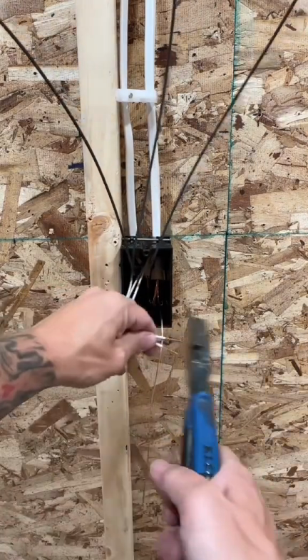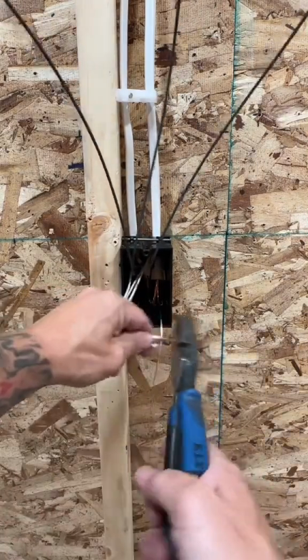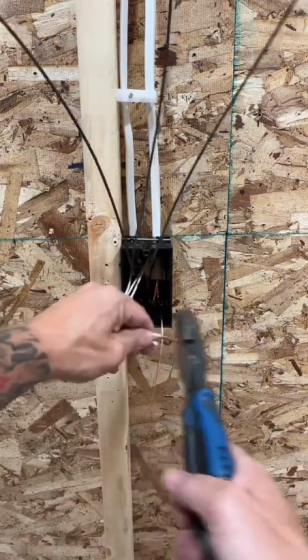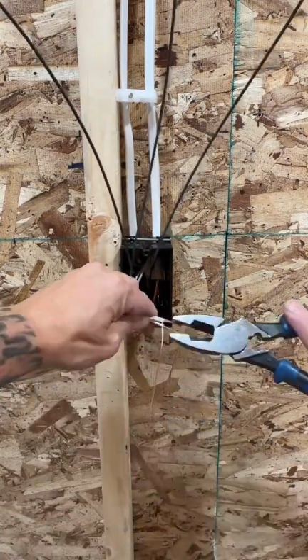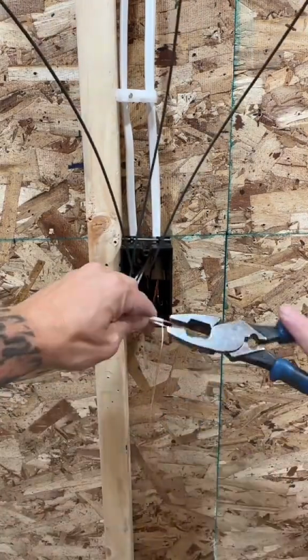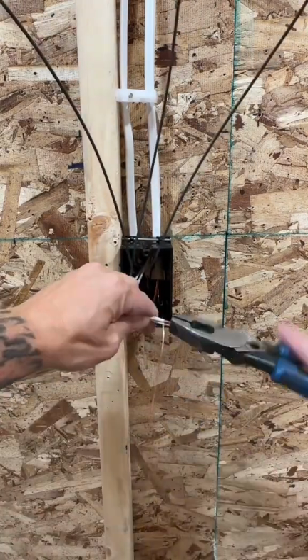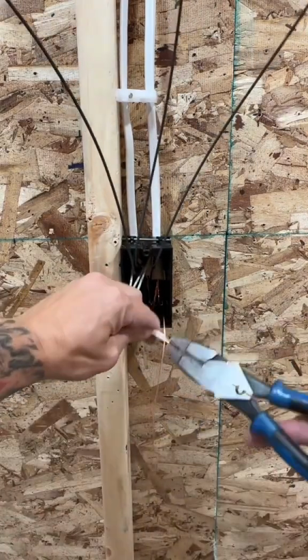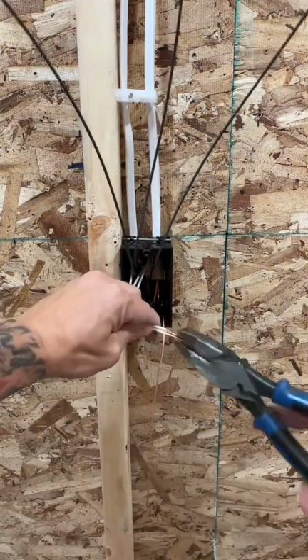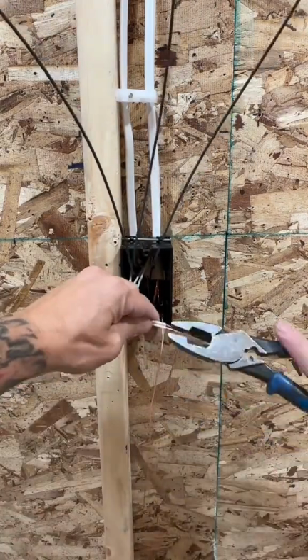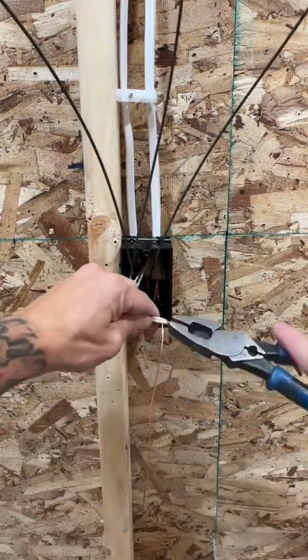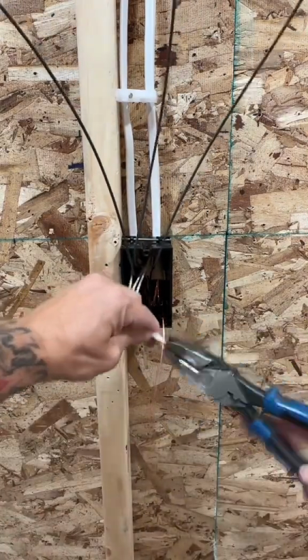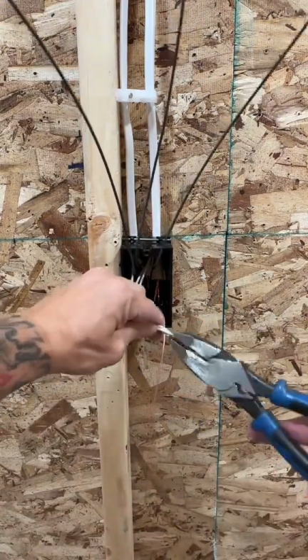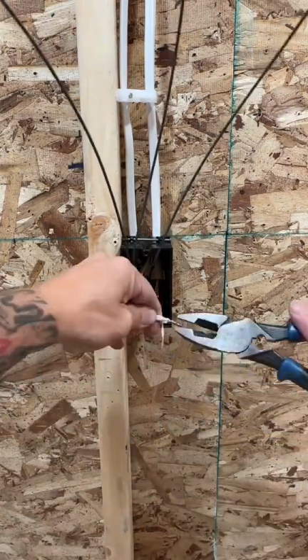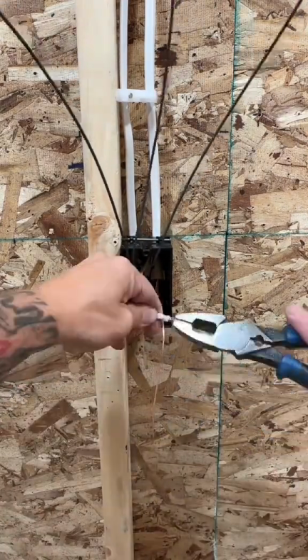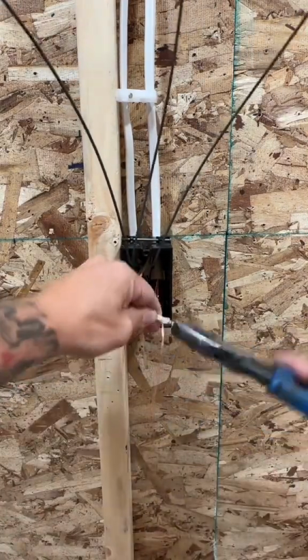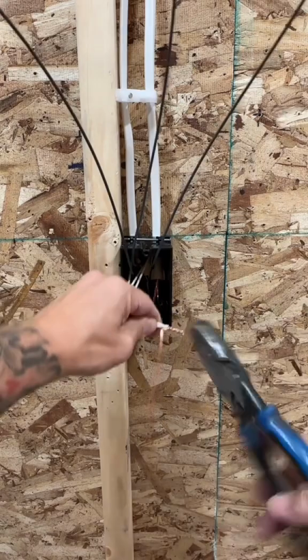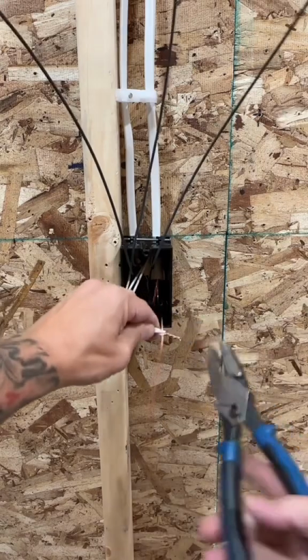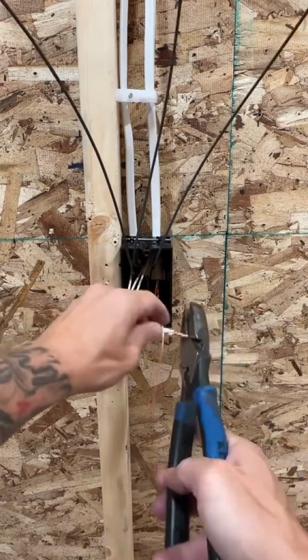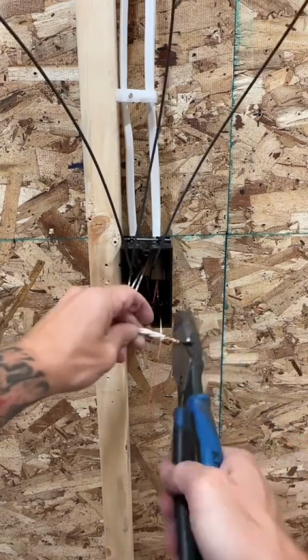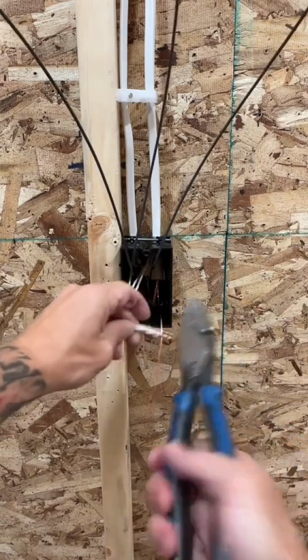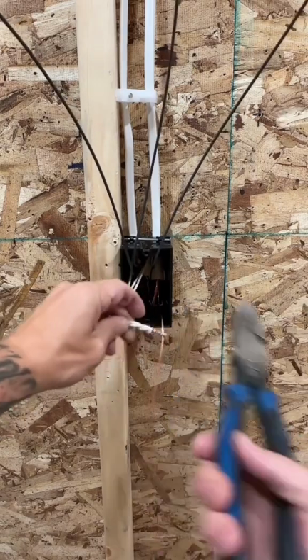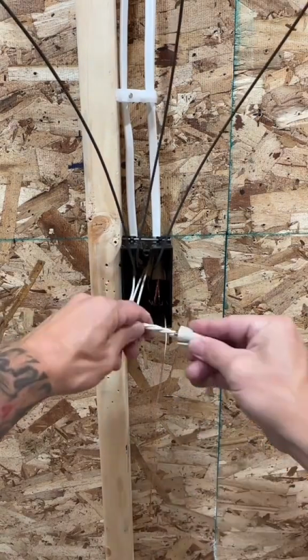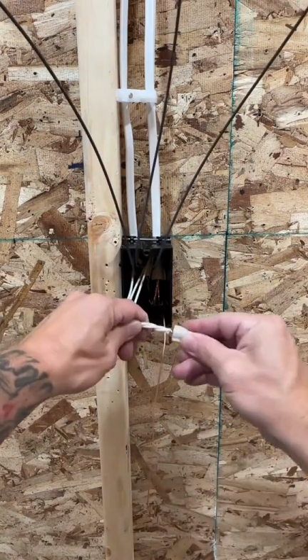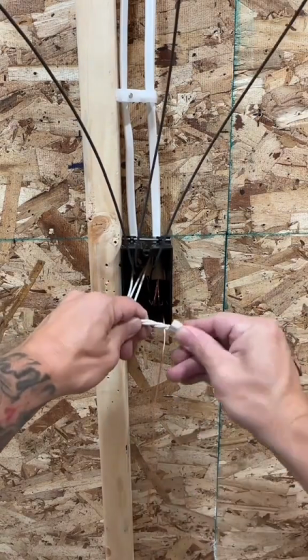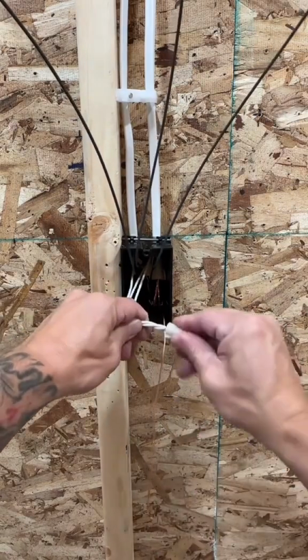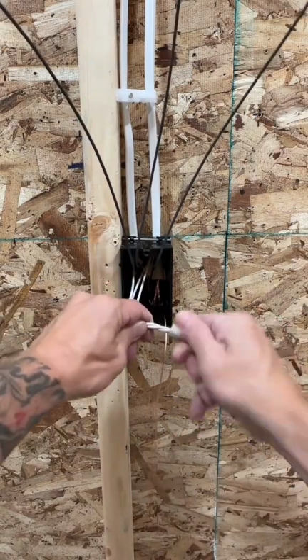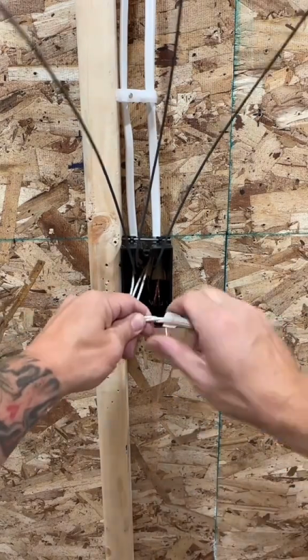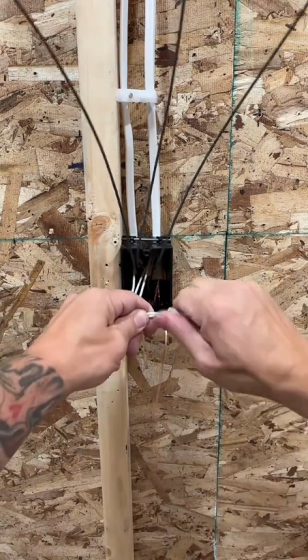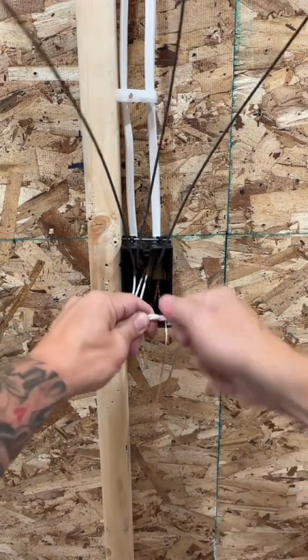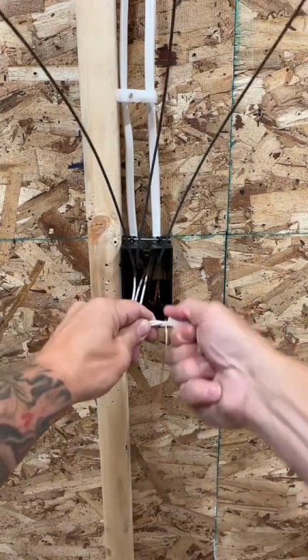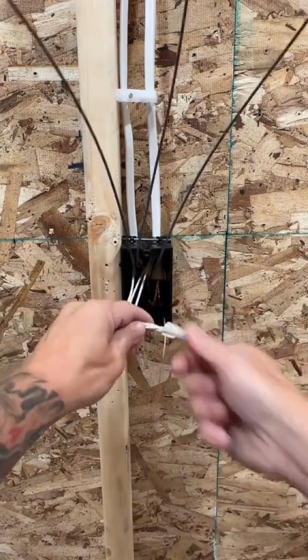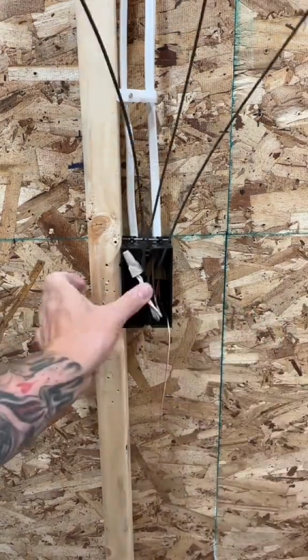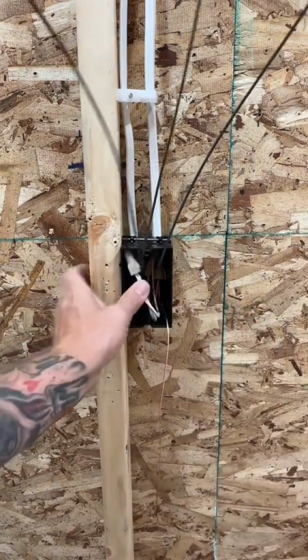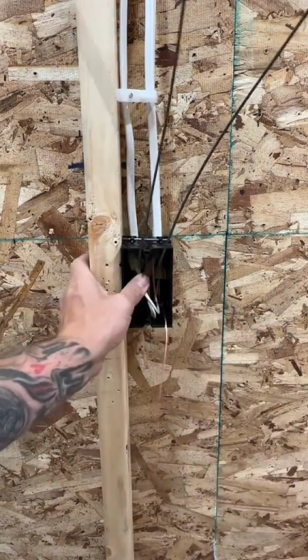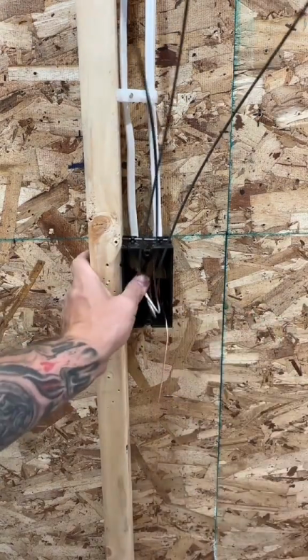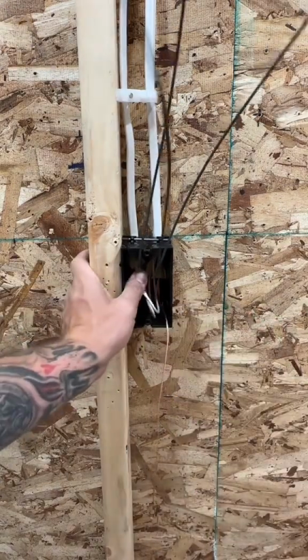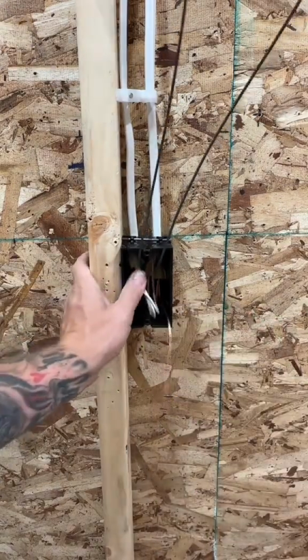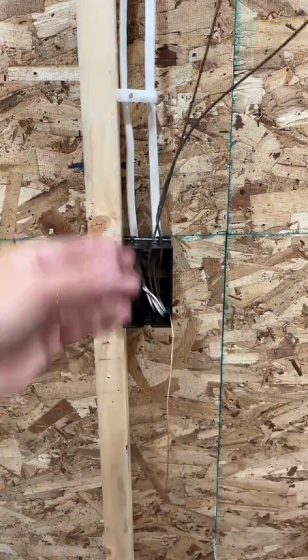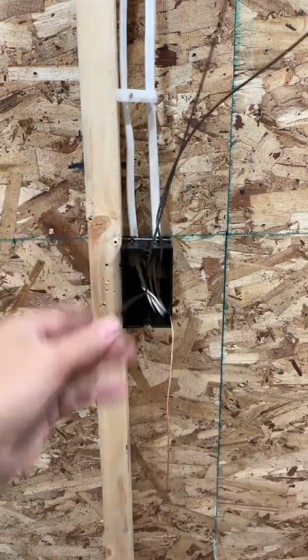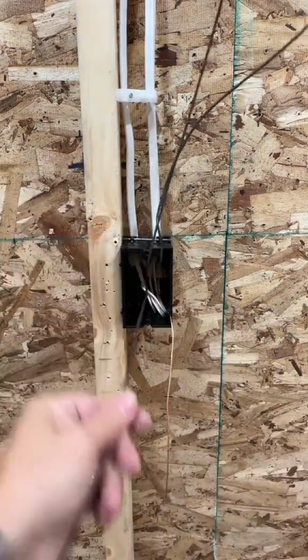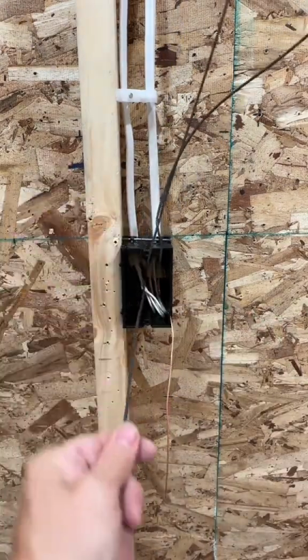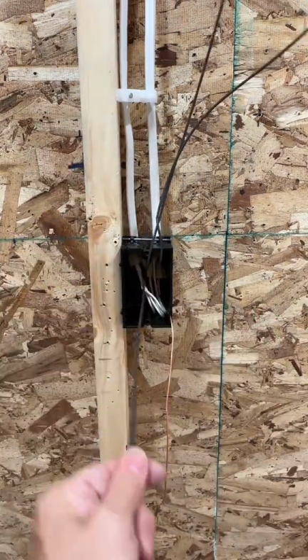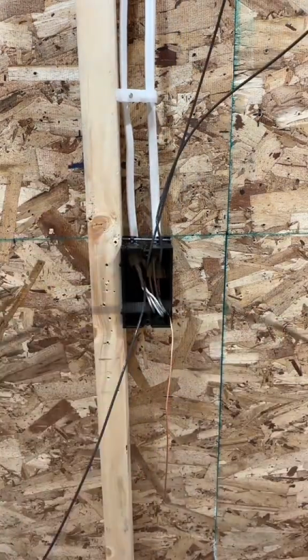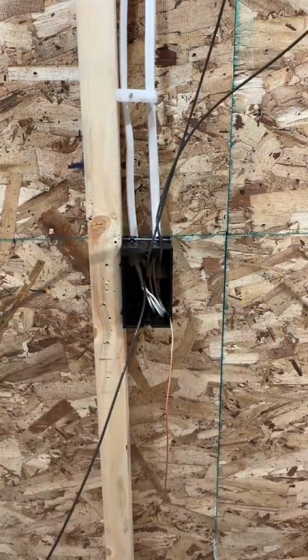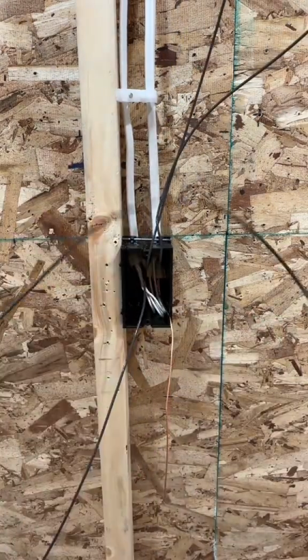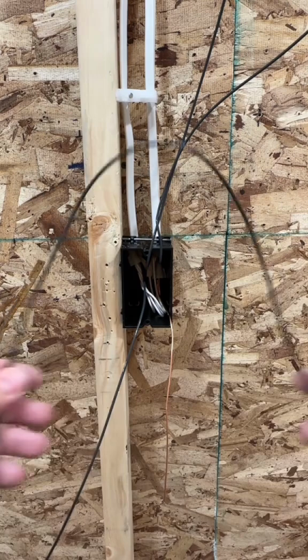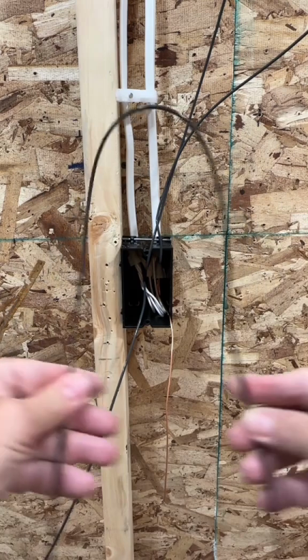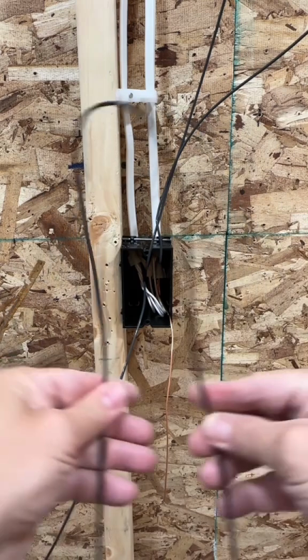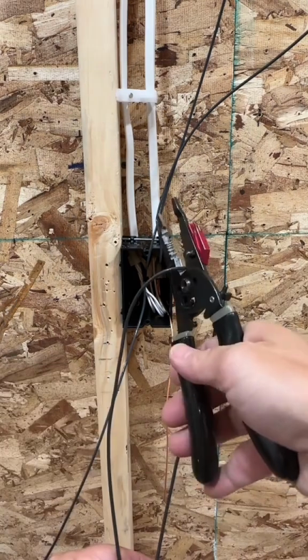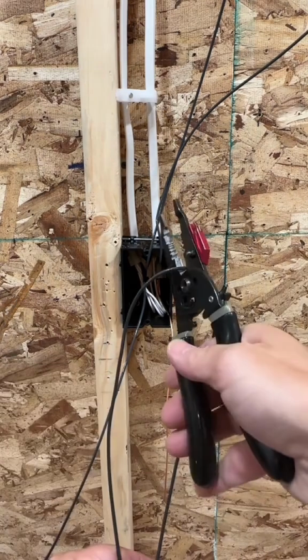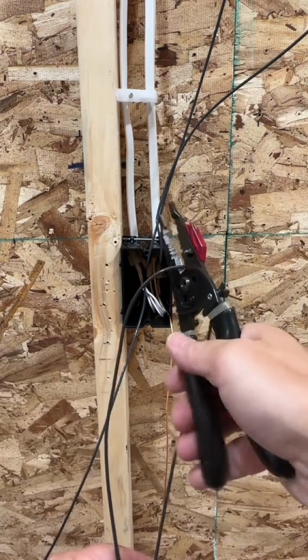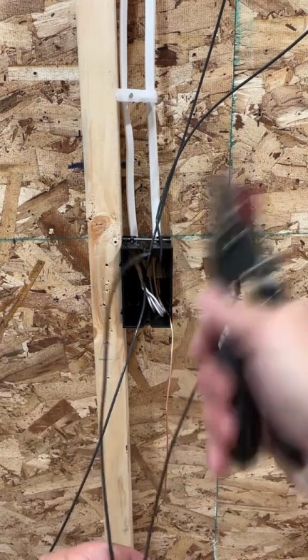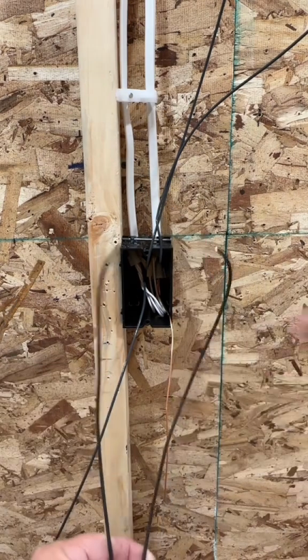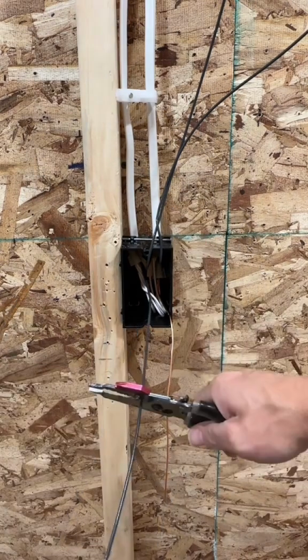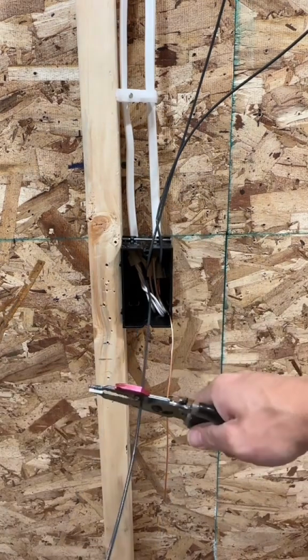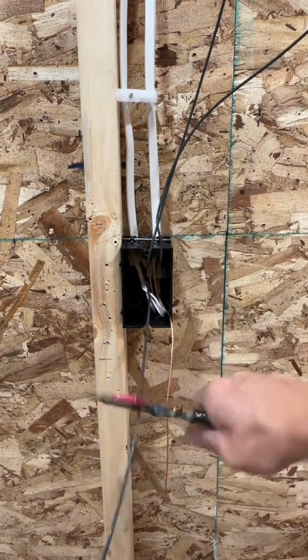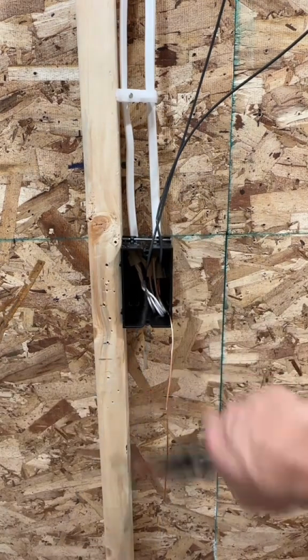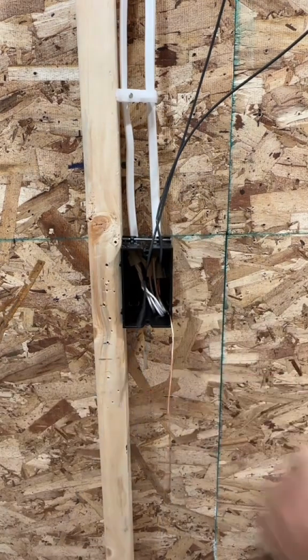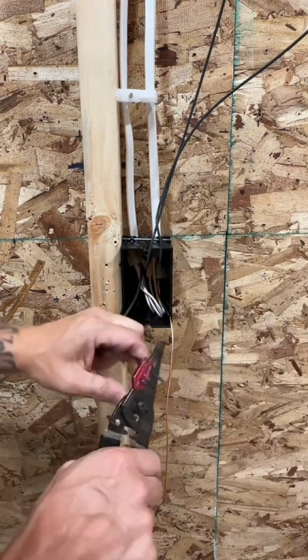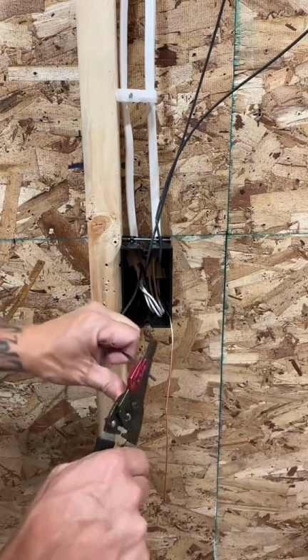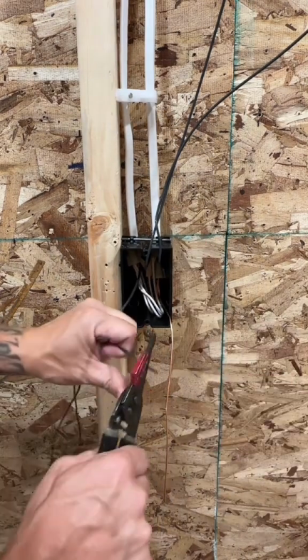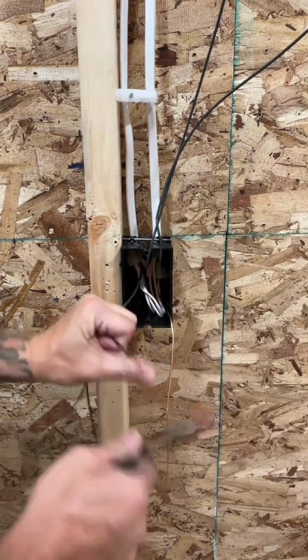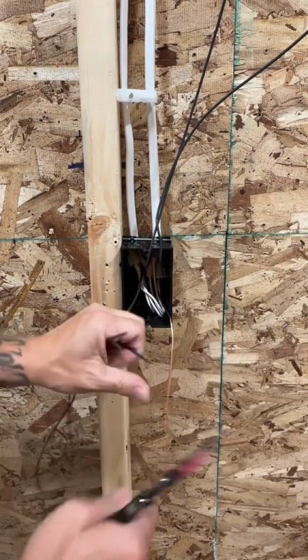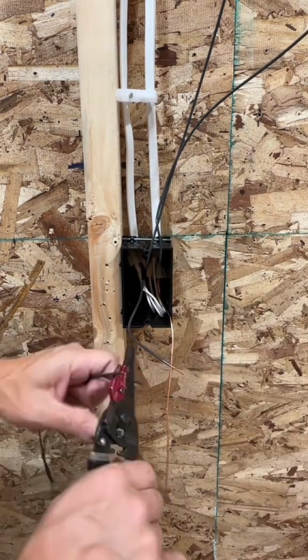Take all your neutrals, cut them at length, twist them together, throw a wire nut on them and tuck them in back of the box. And since I'm a professional, I always put my hot on the side of the stud.